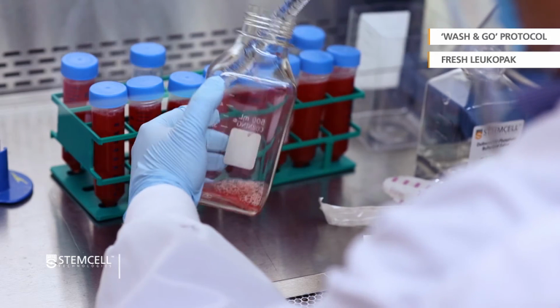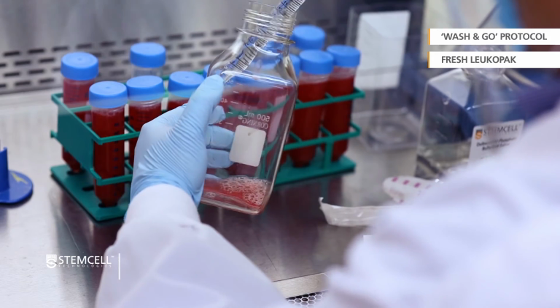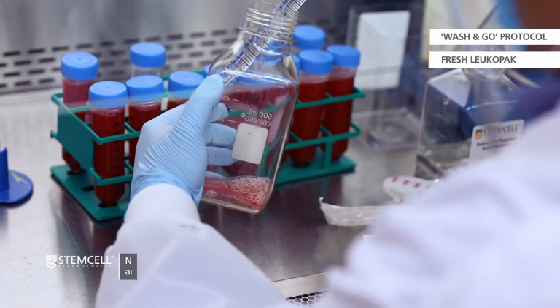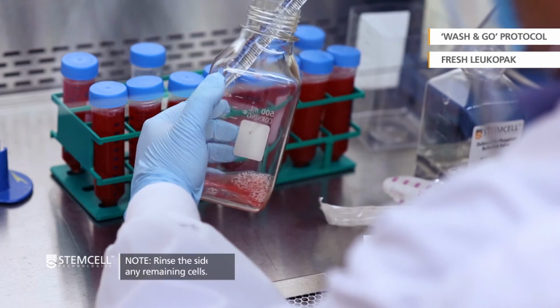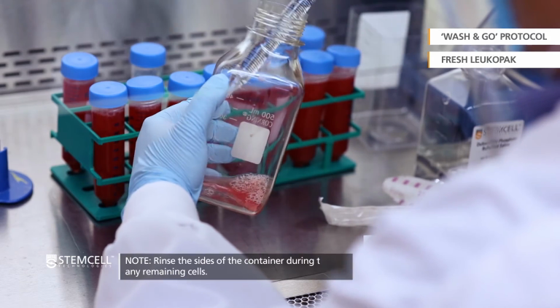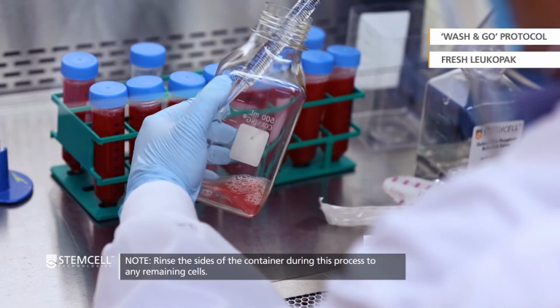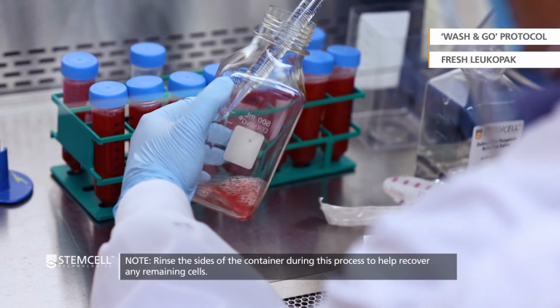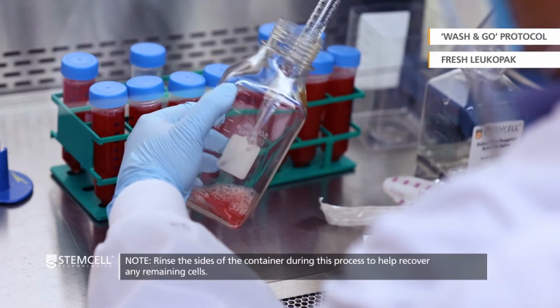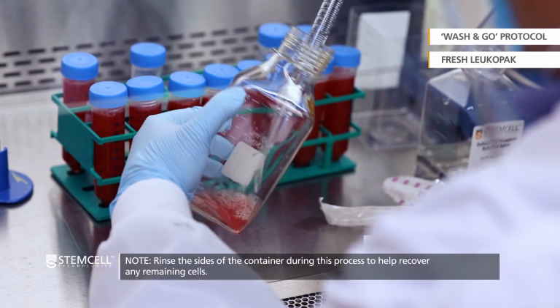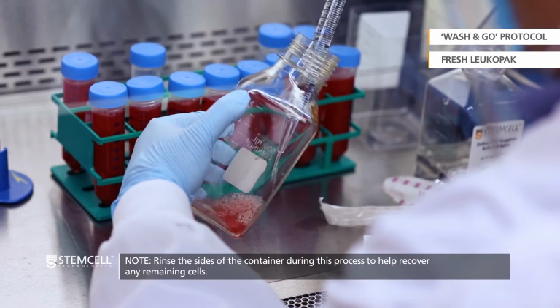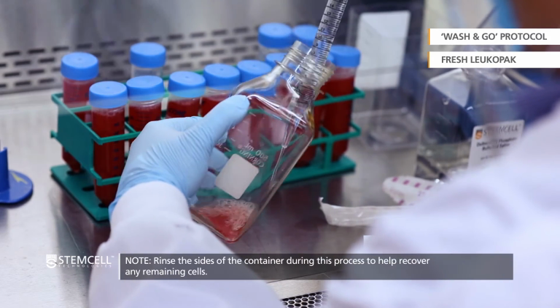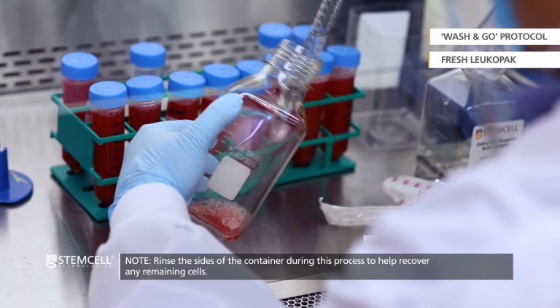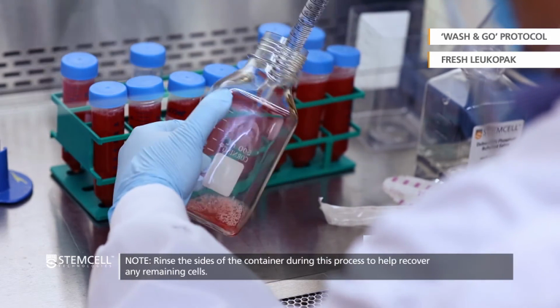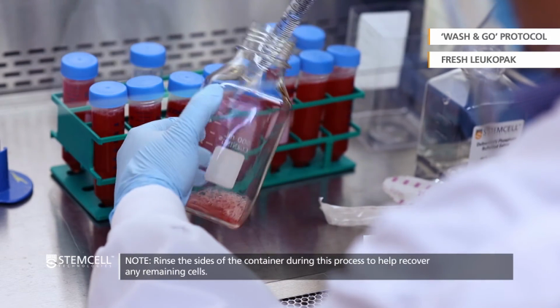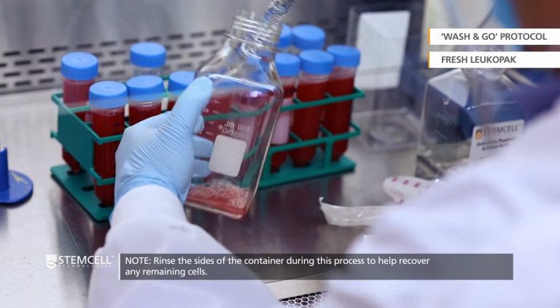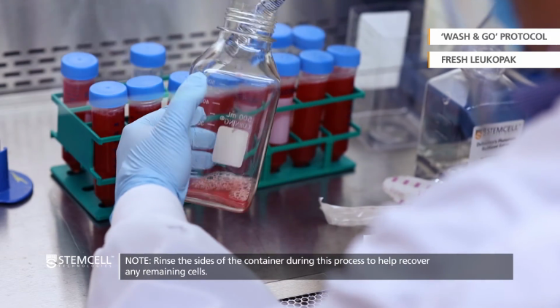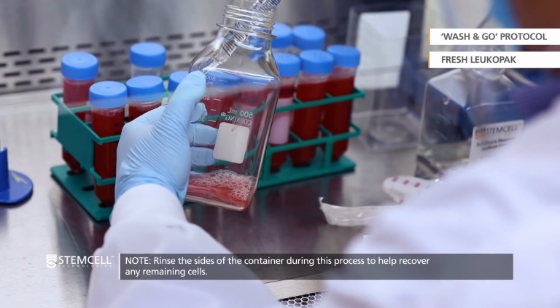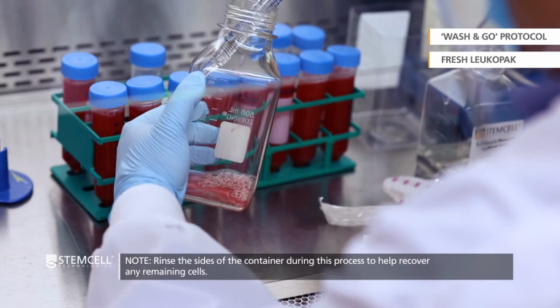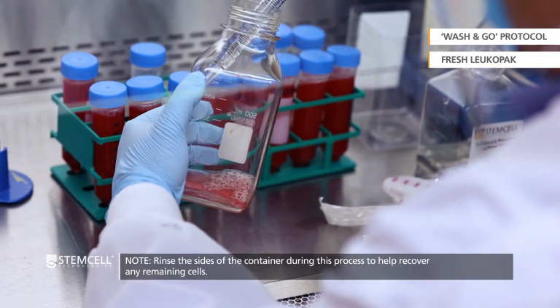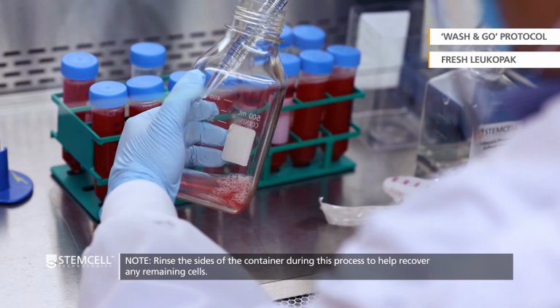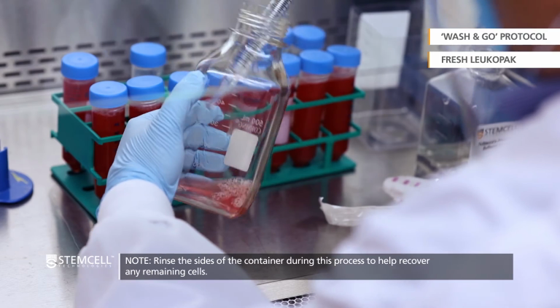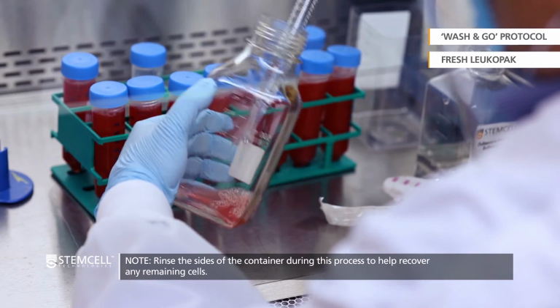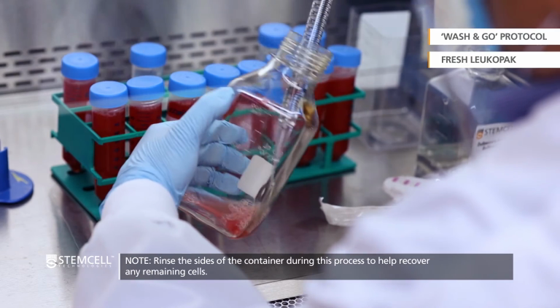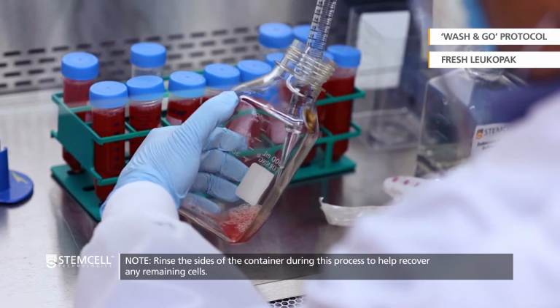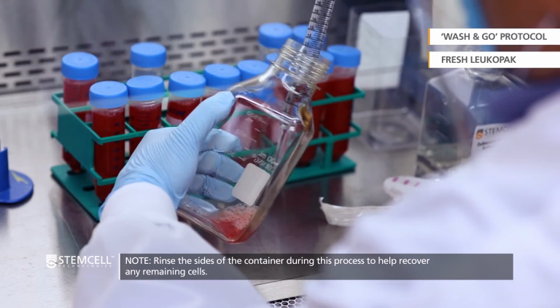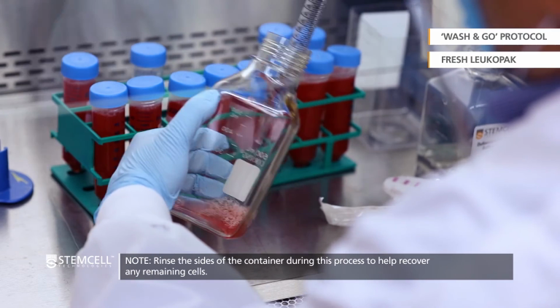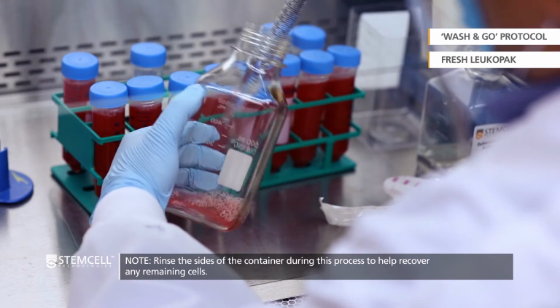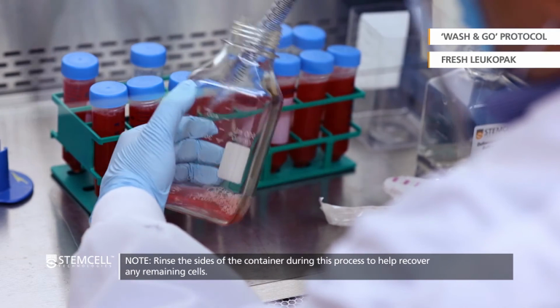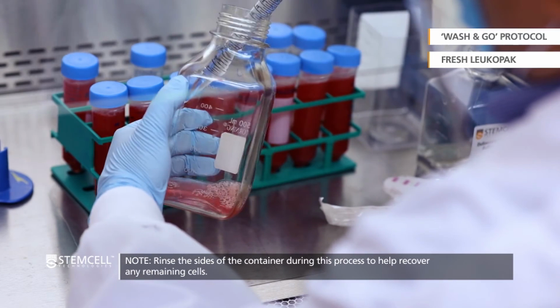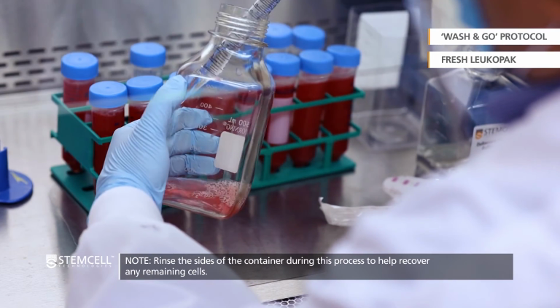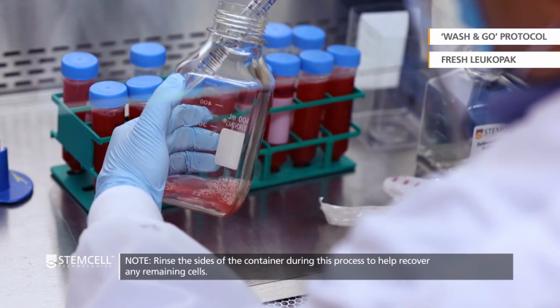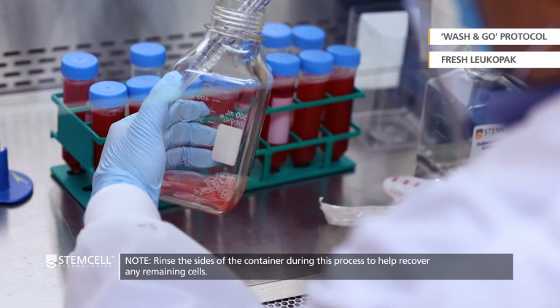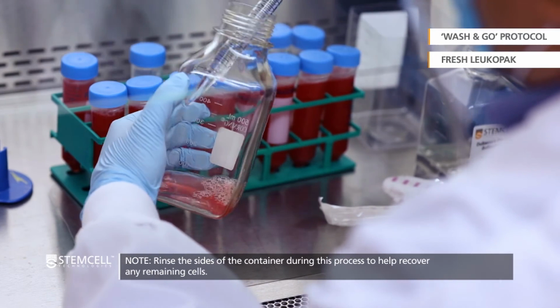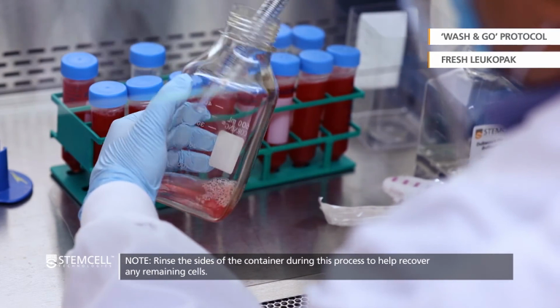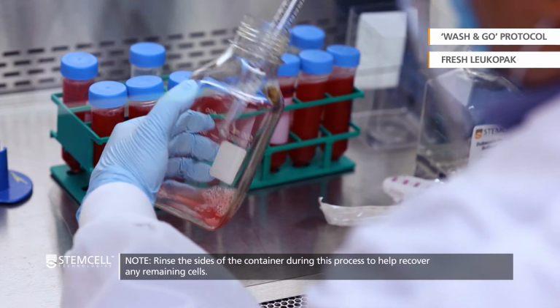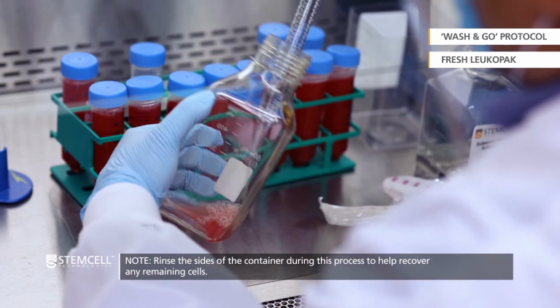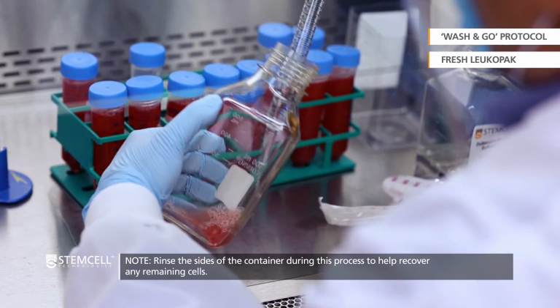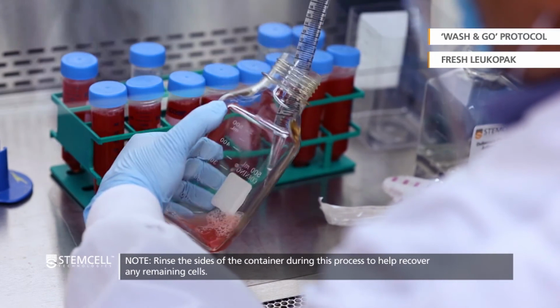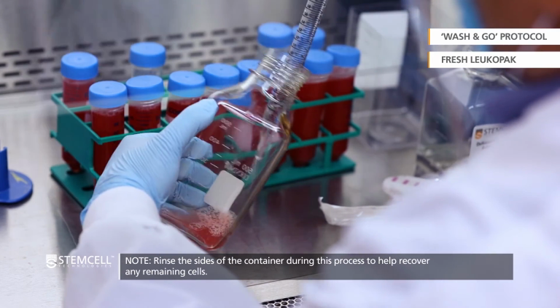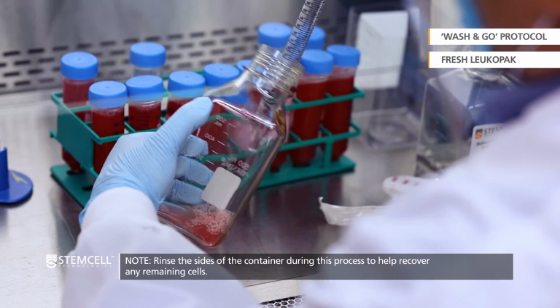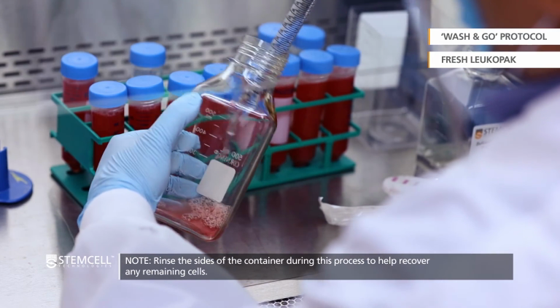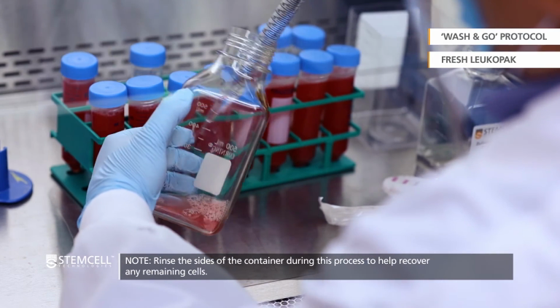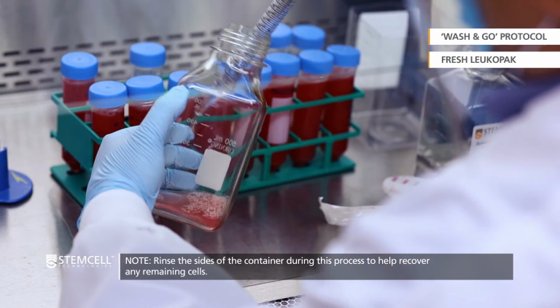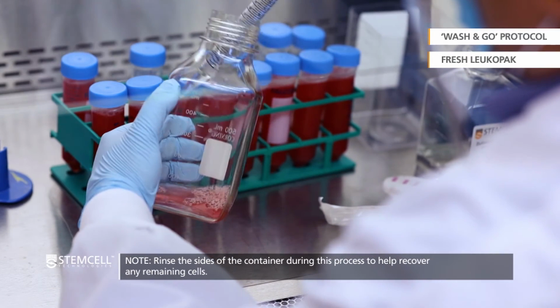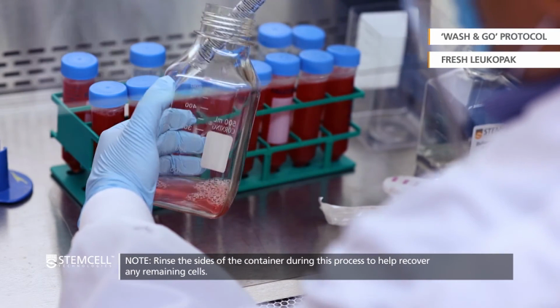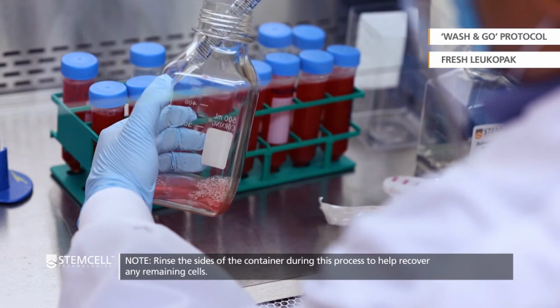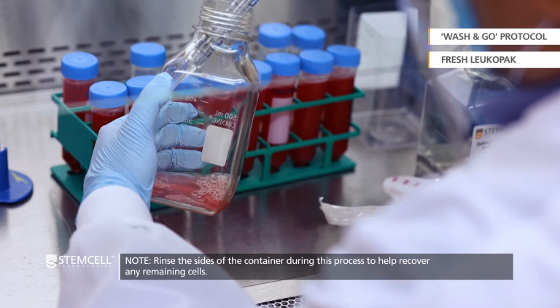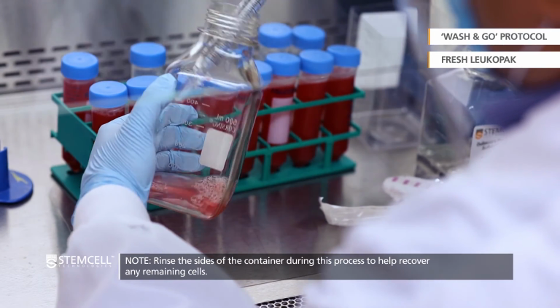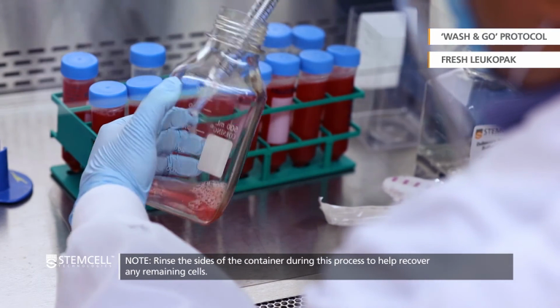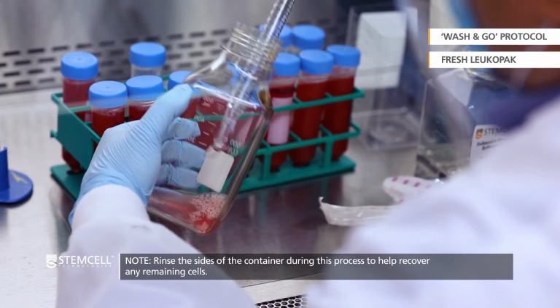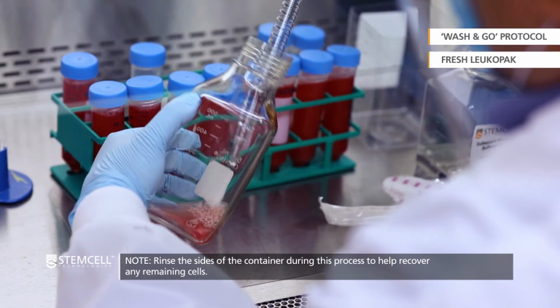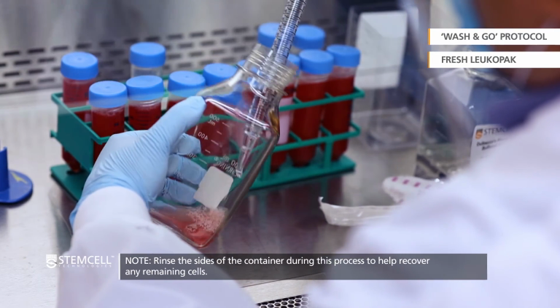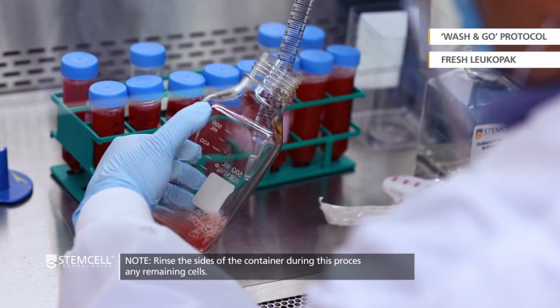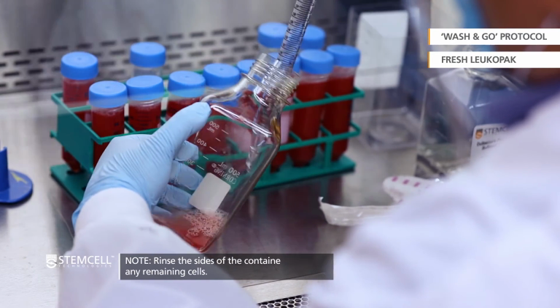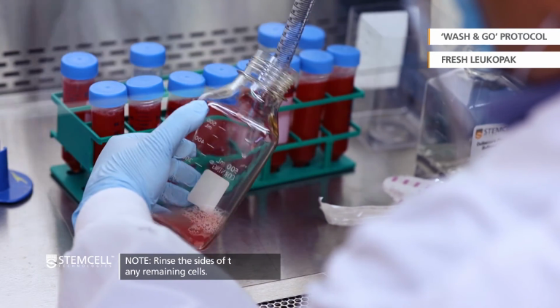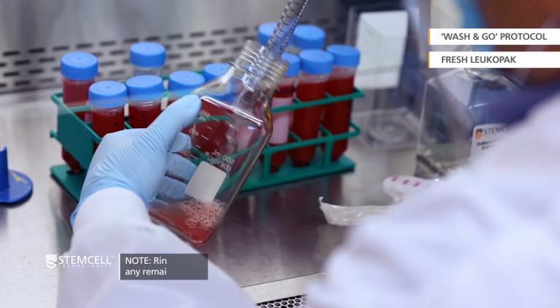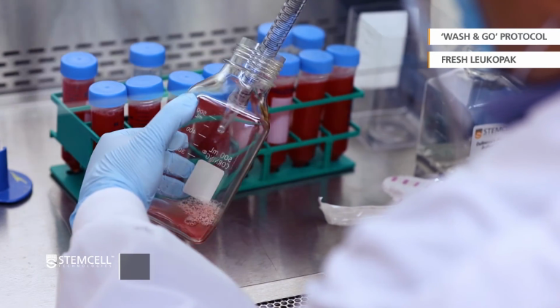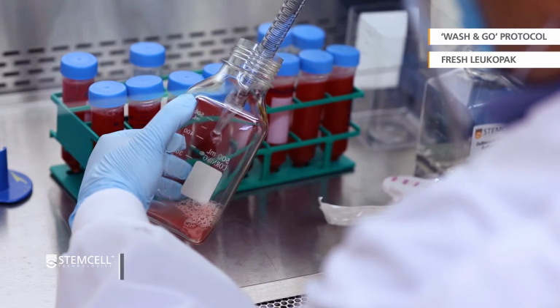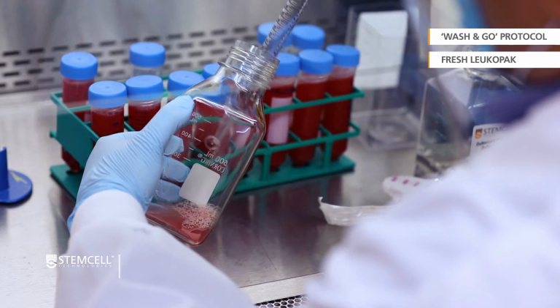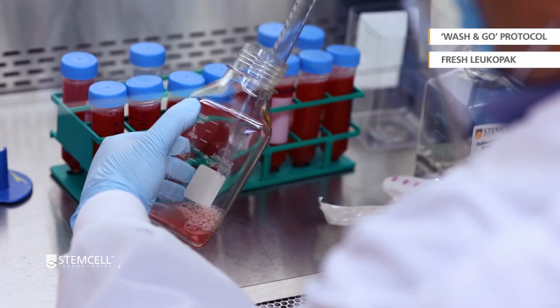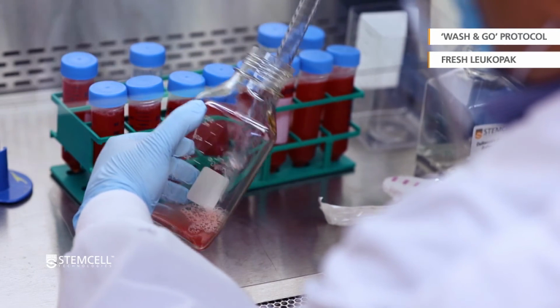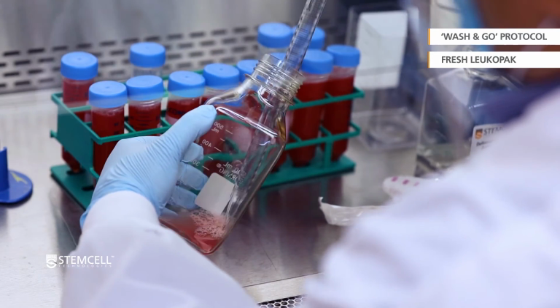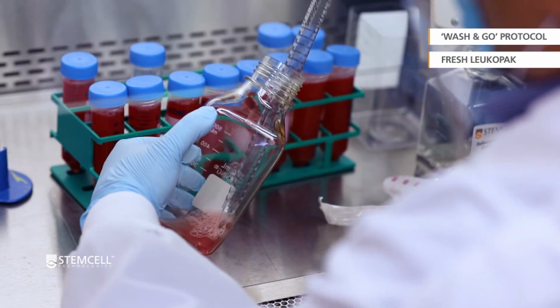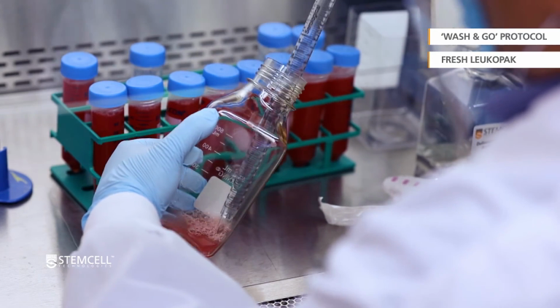Rinse the sides of the container during this process to help recover any remaining cells.